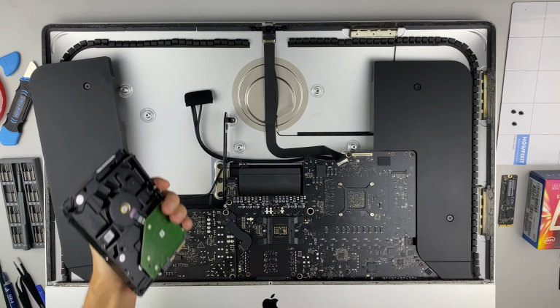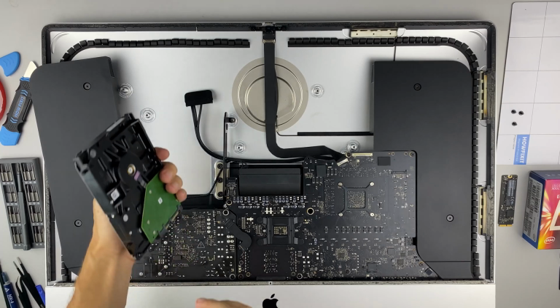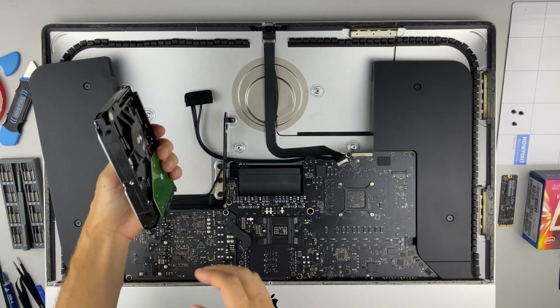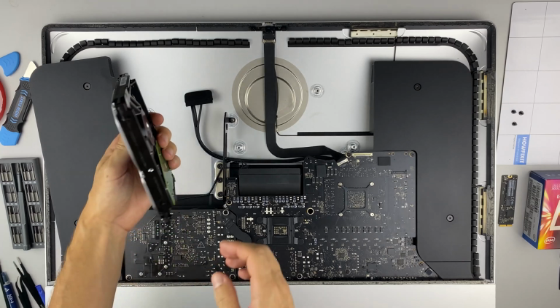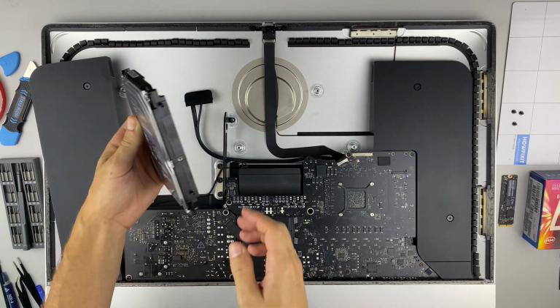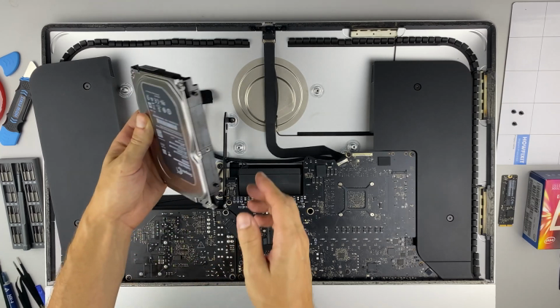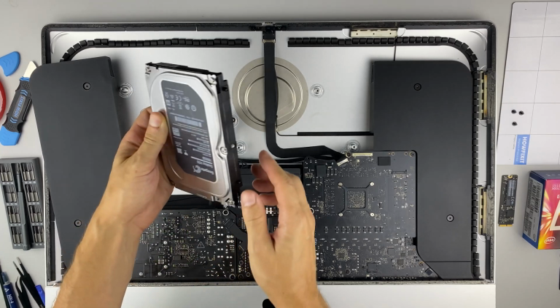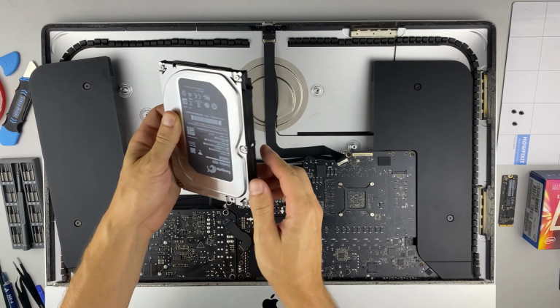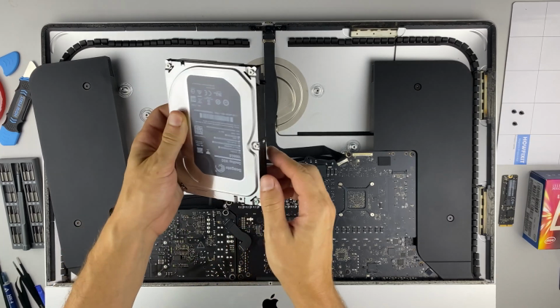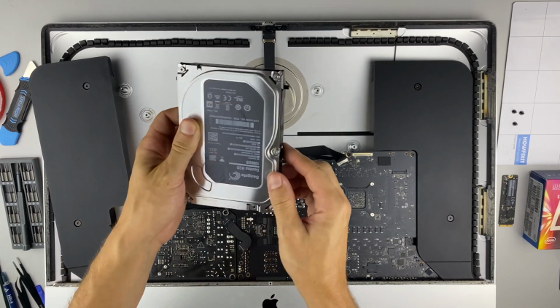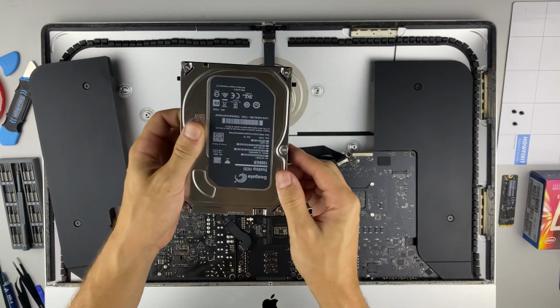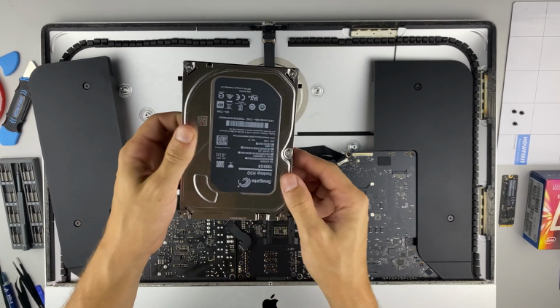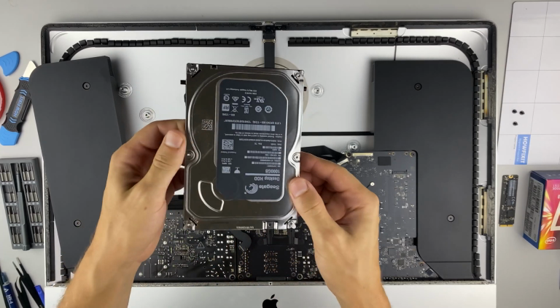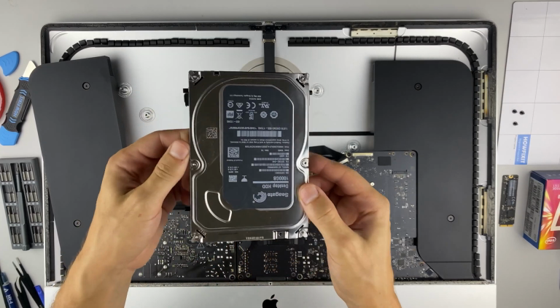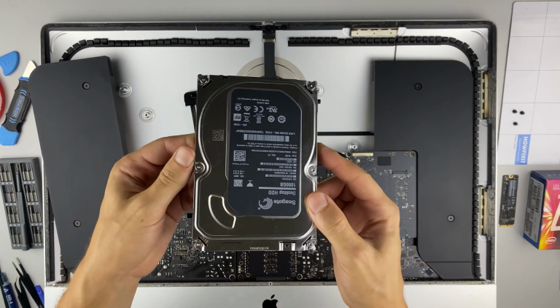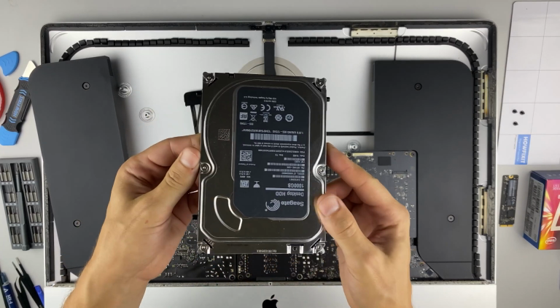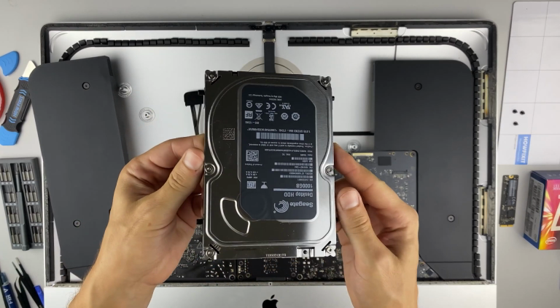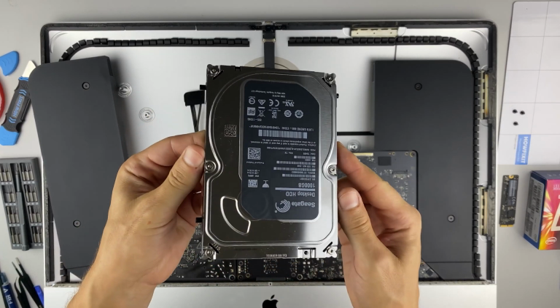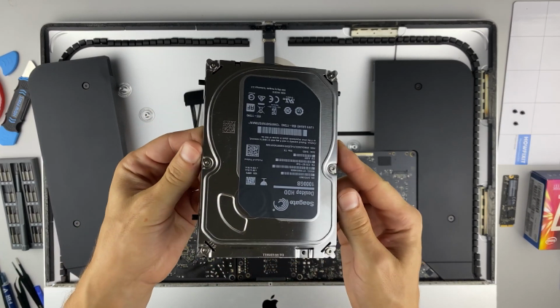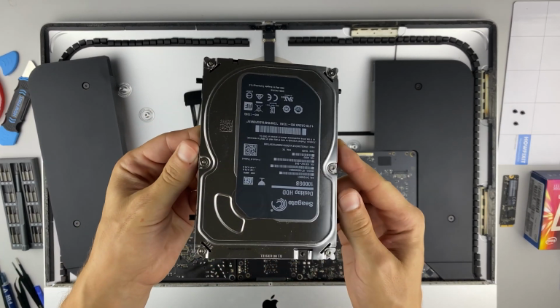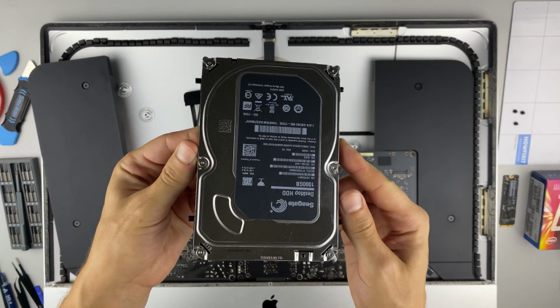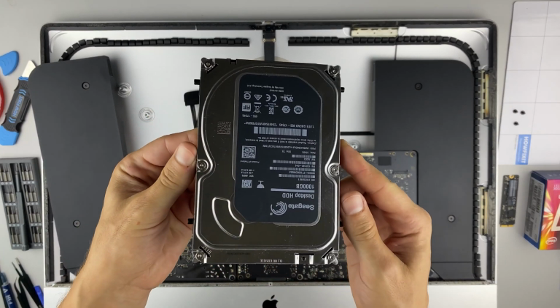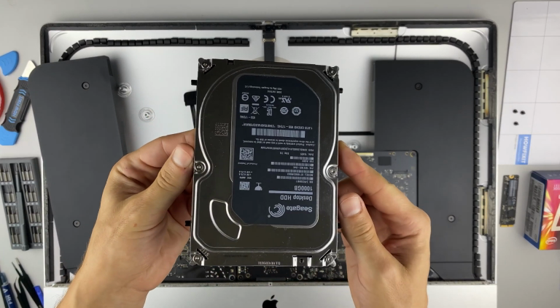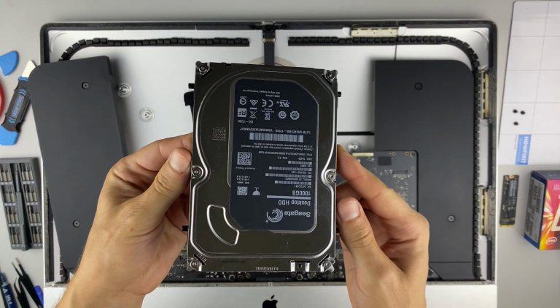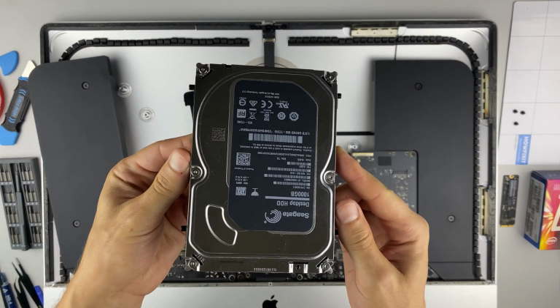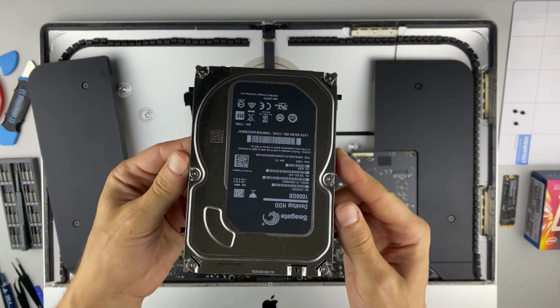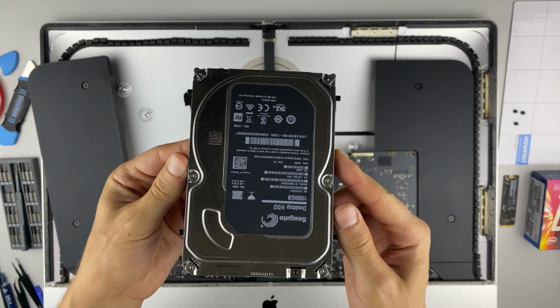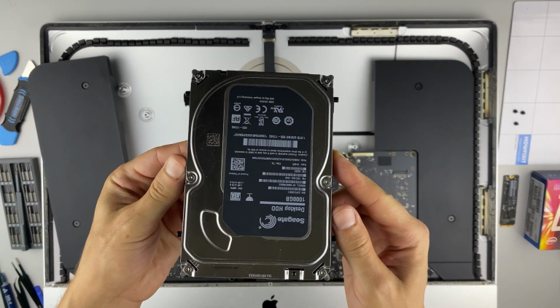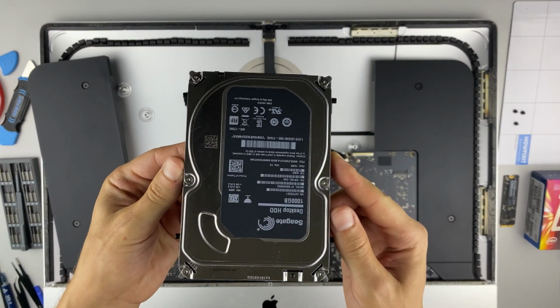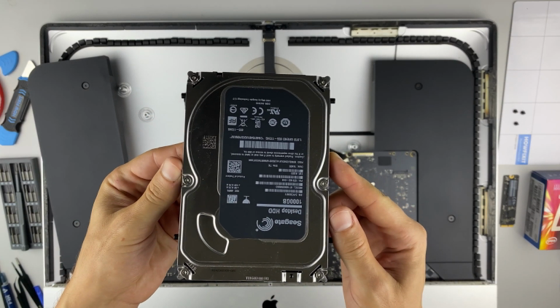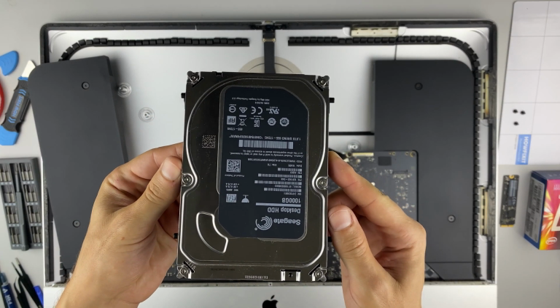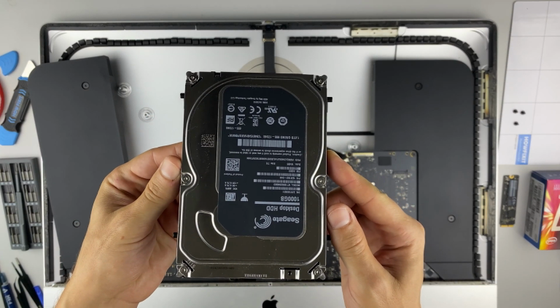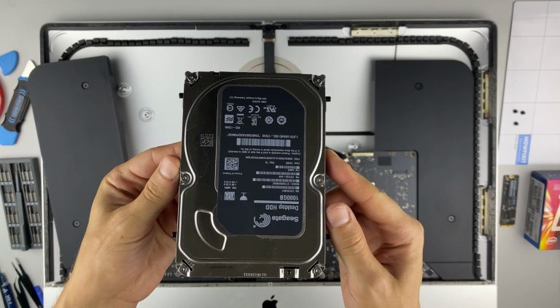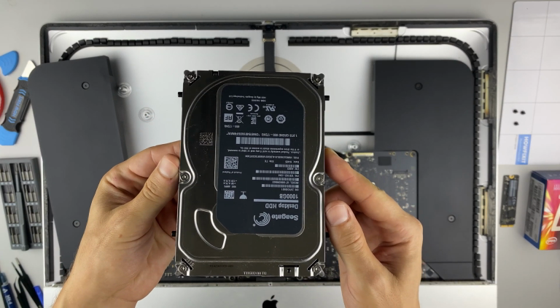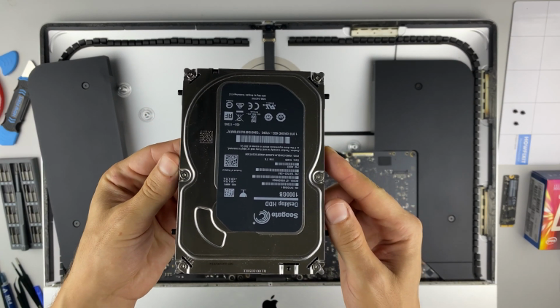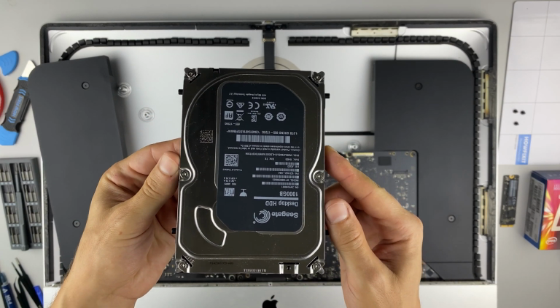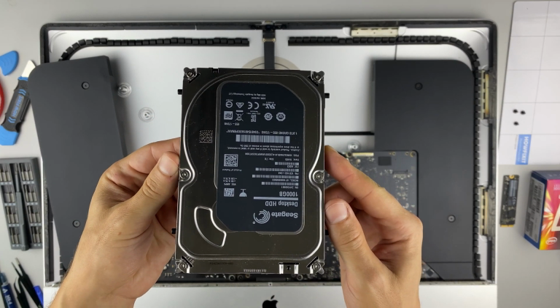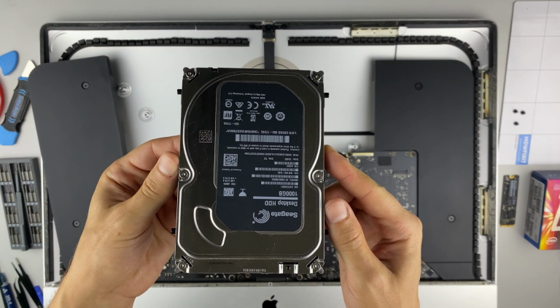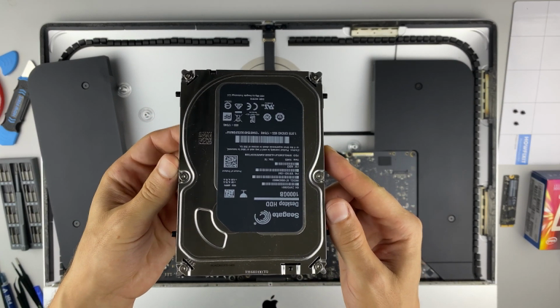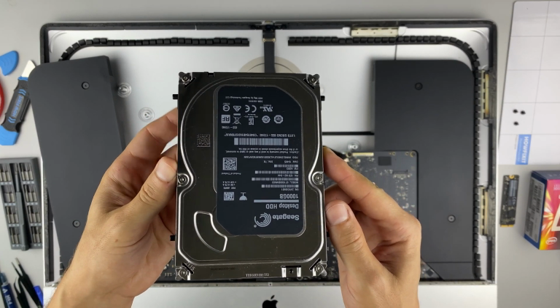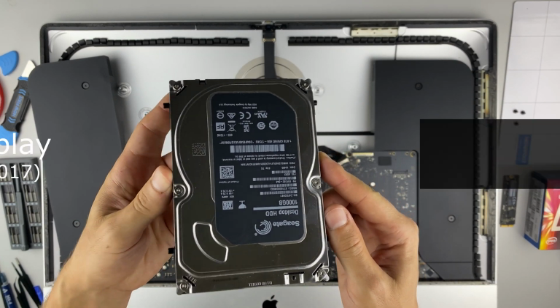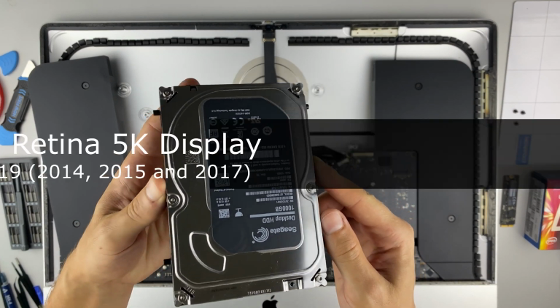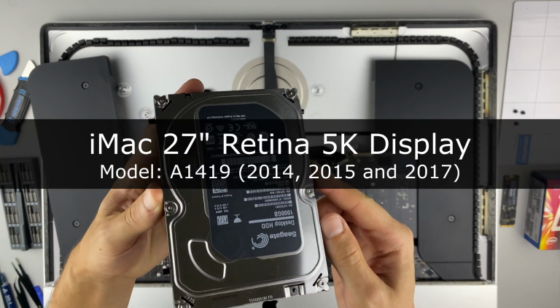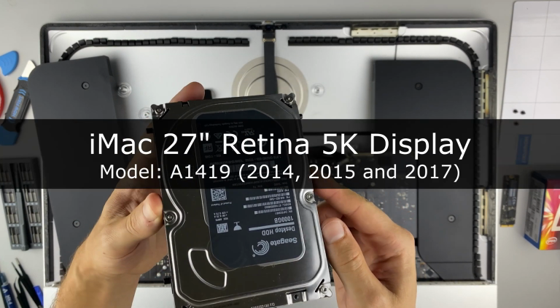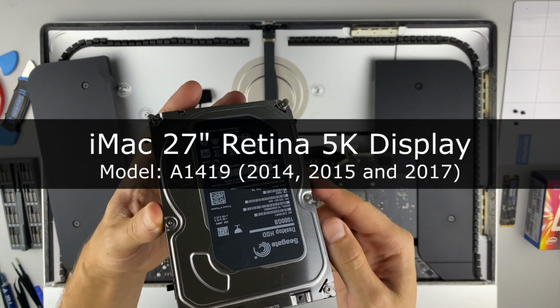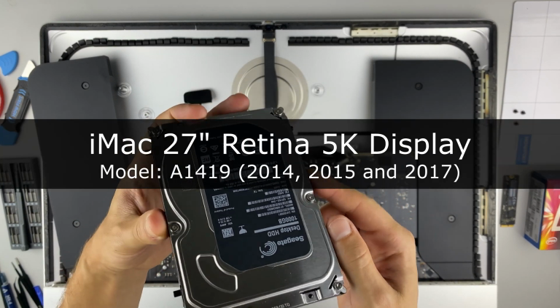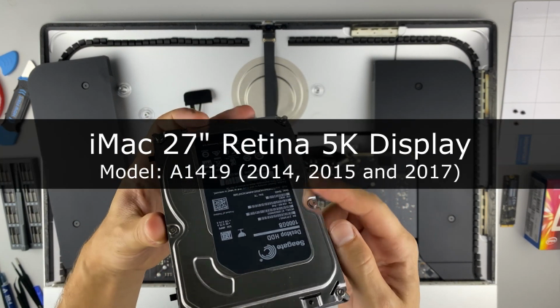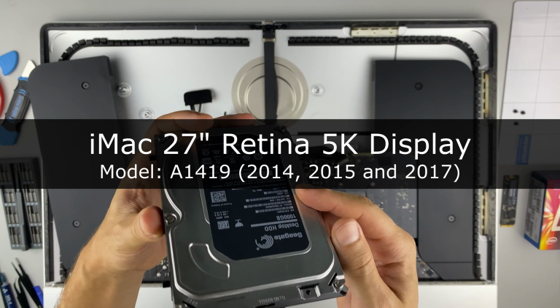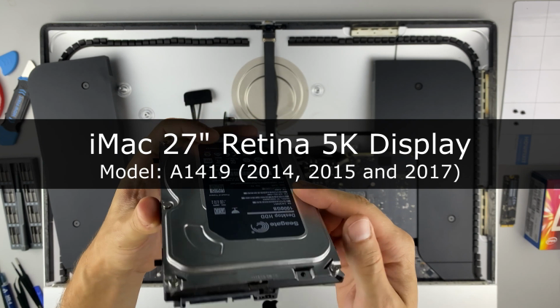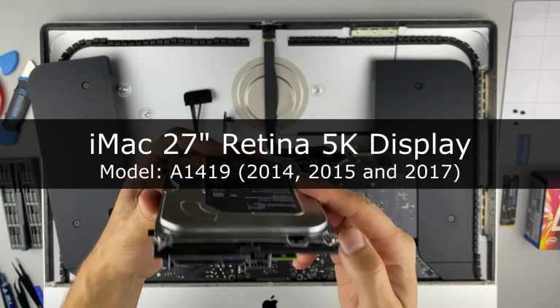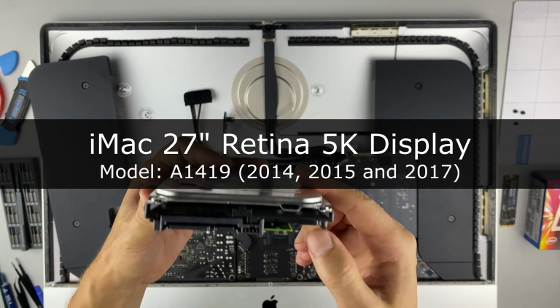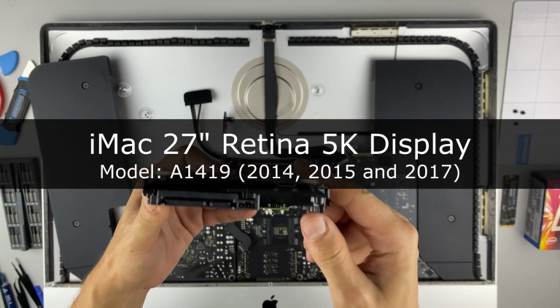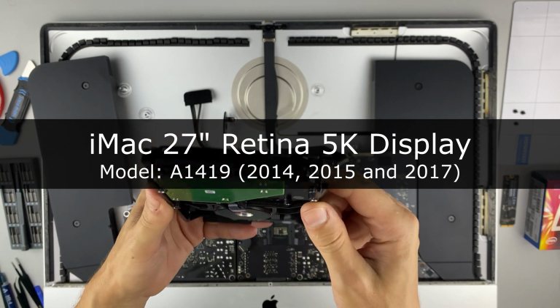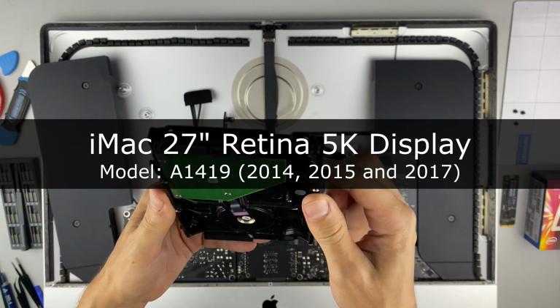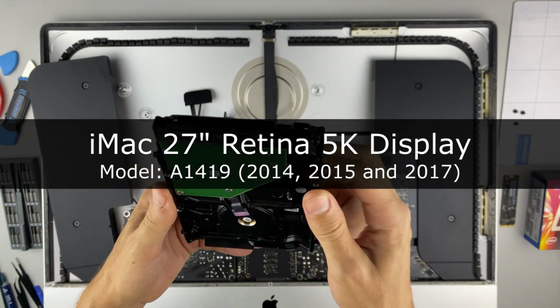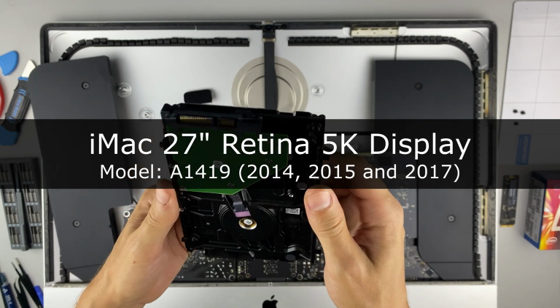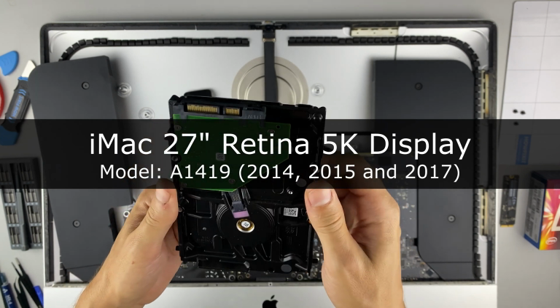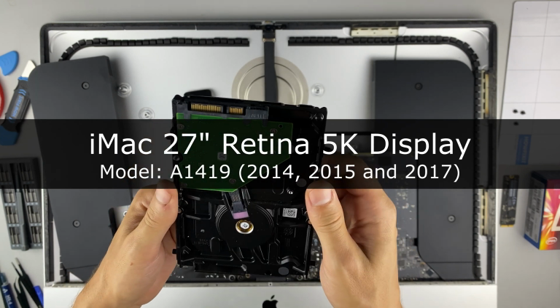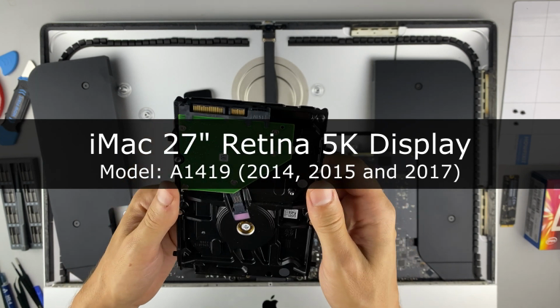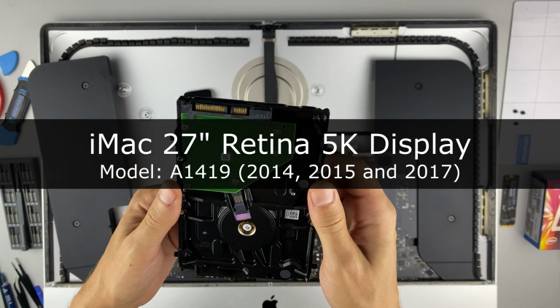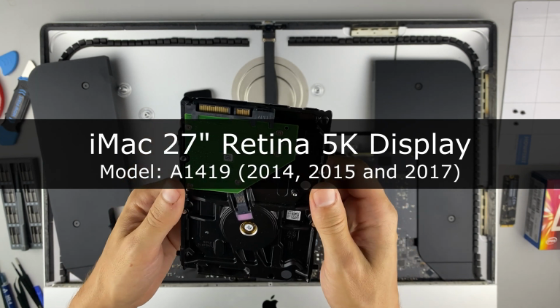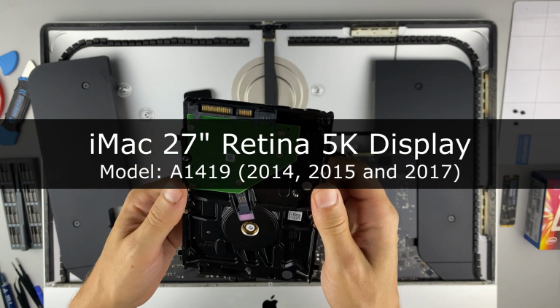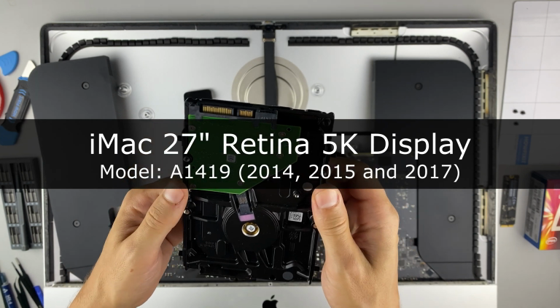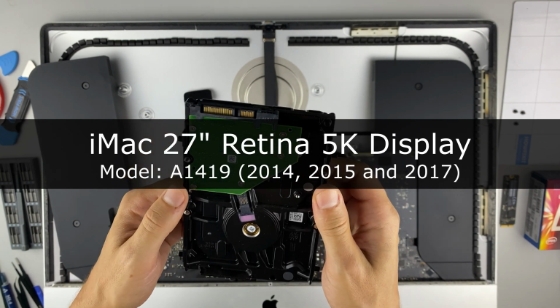Hi everyone, you're on HowFixit. In this video guide, I'll show you how to upgrade the hard drive on the iMac.